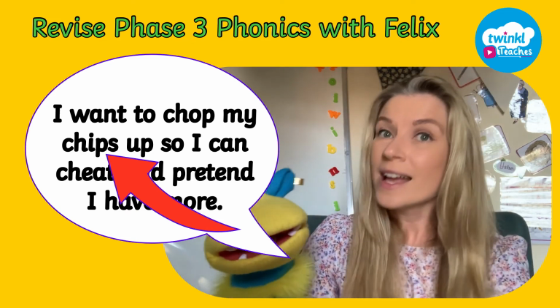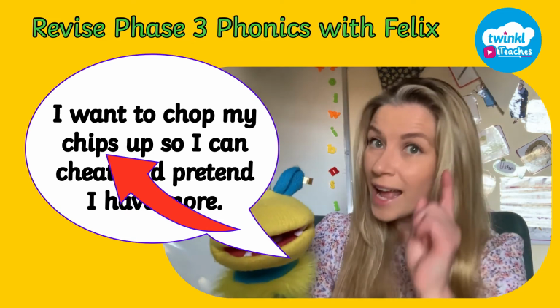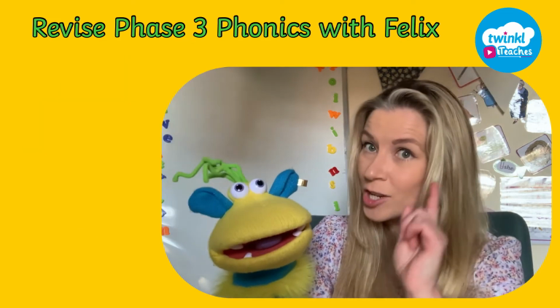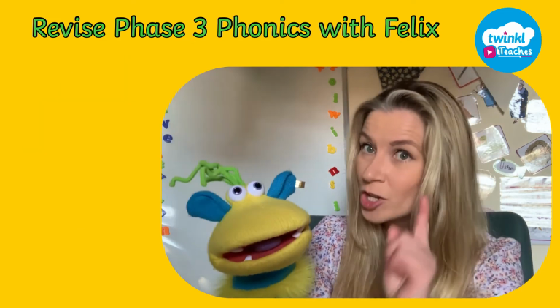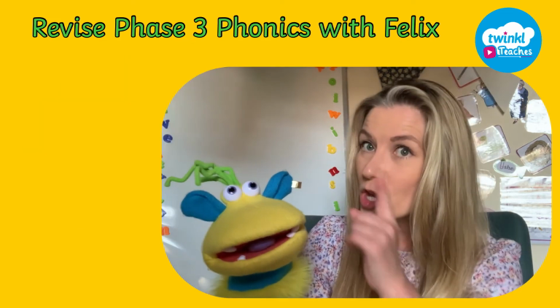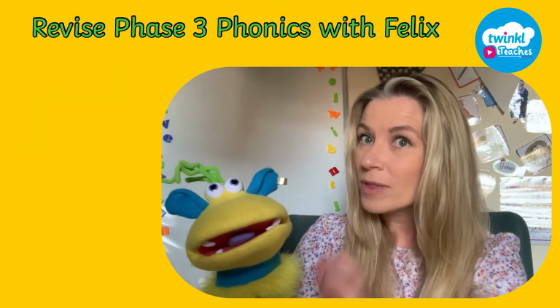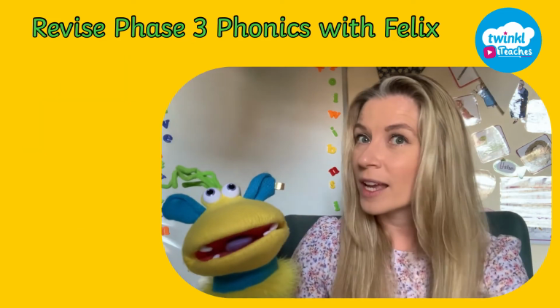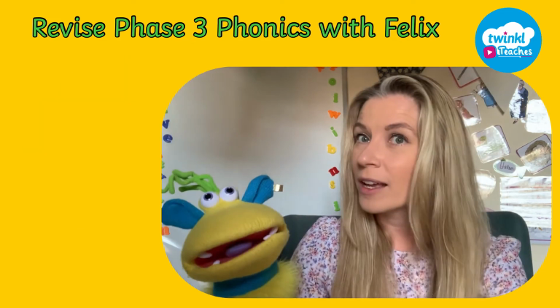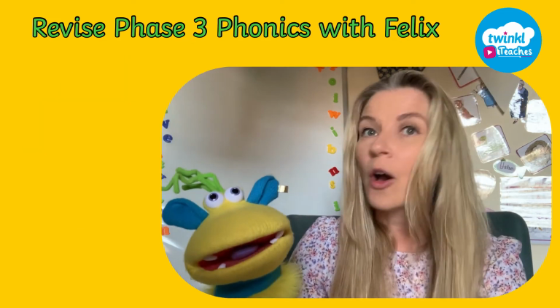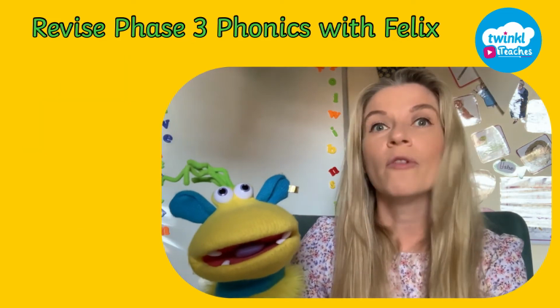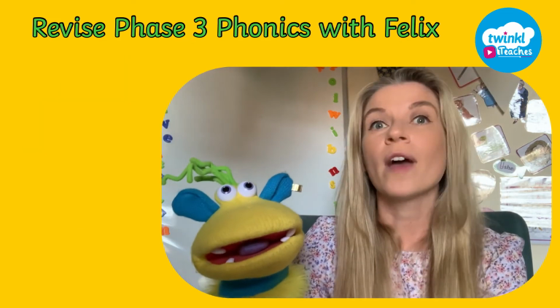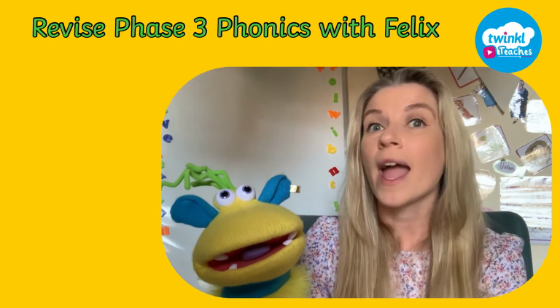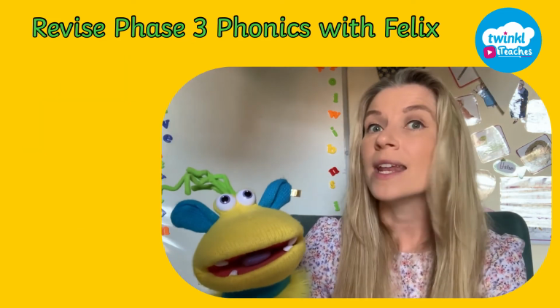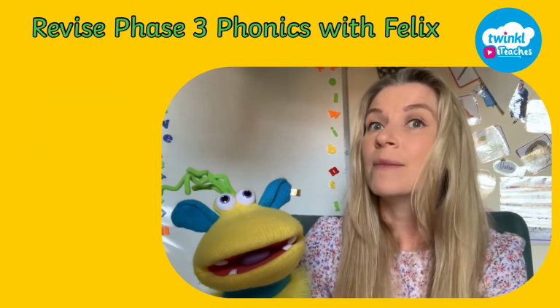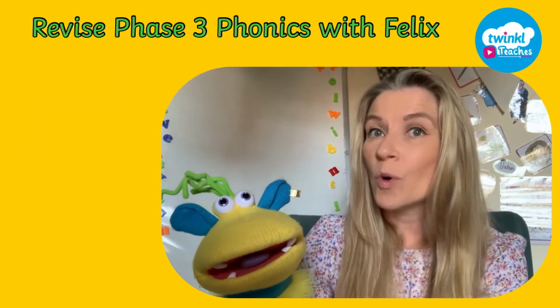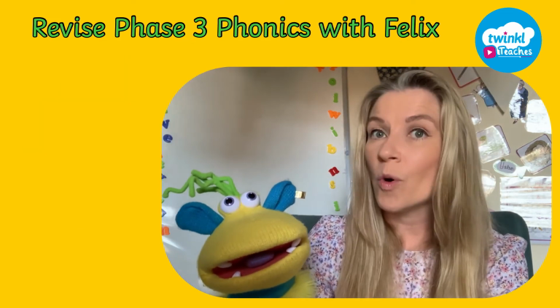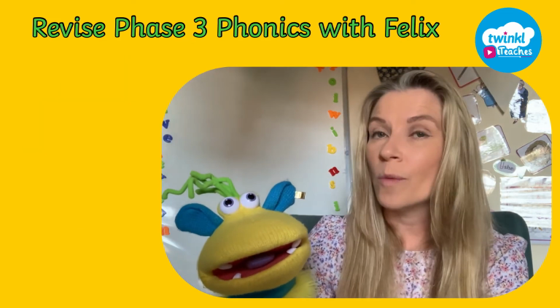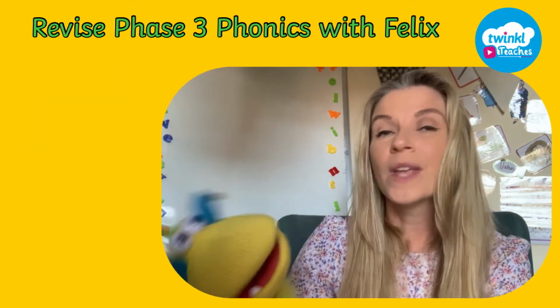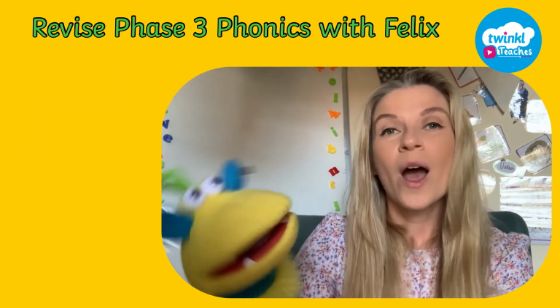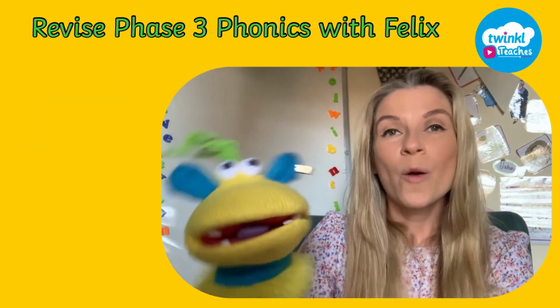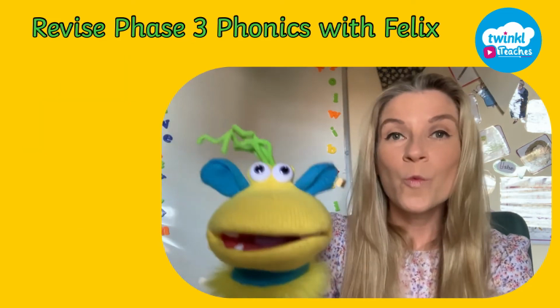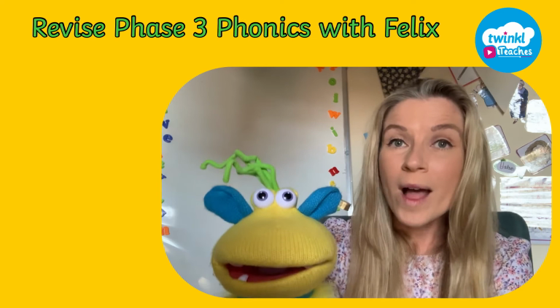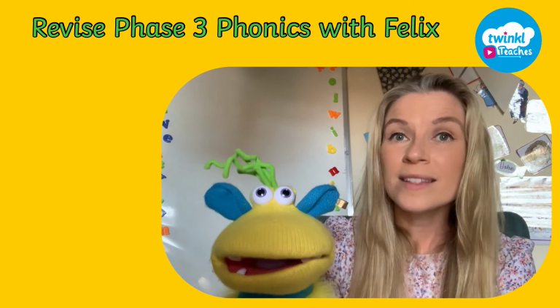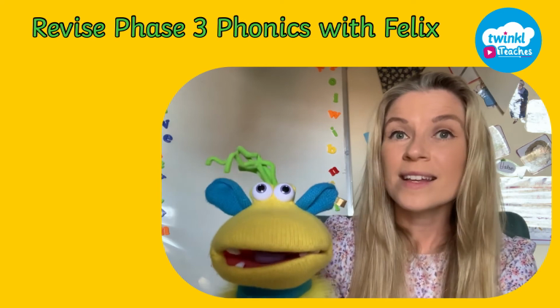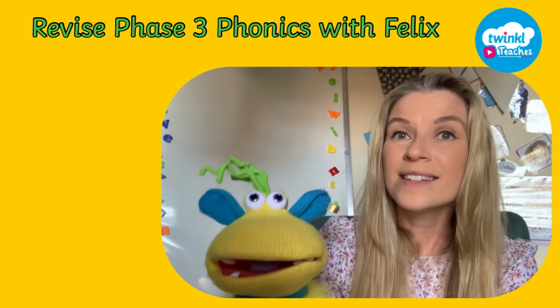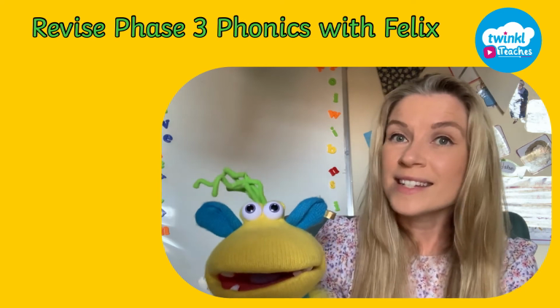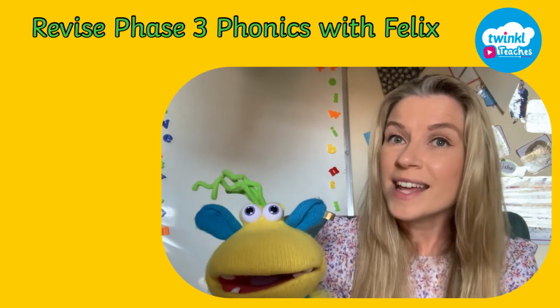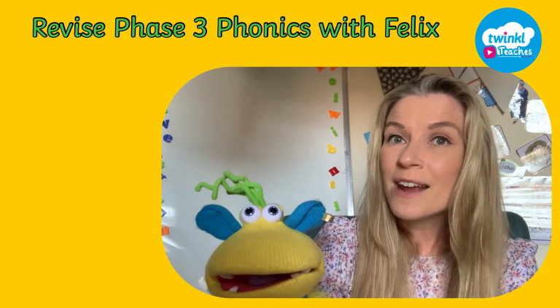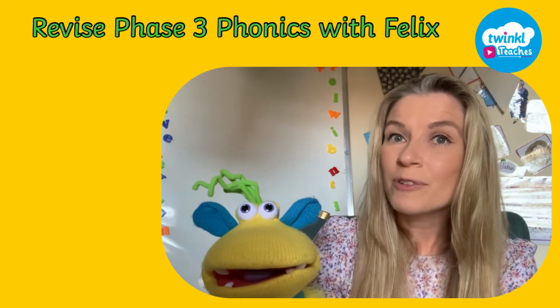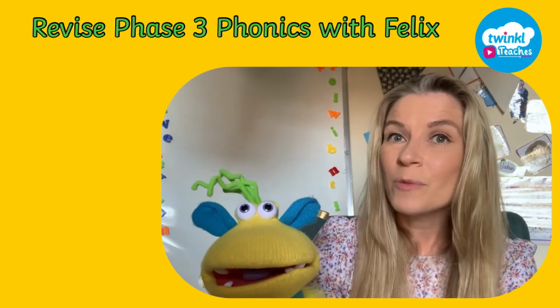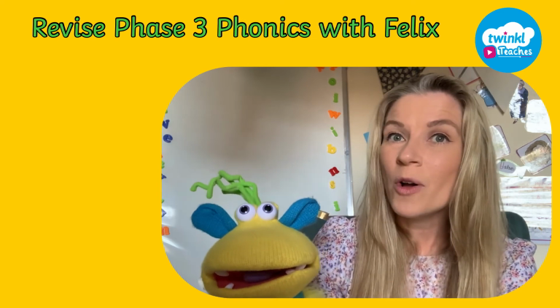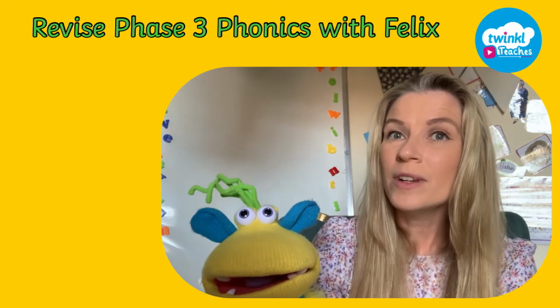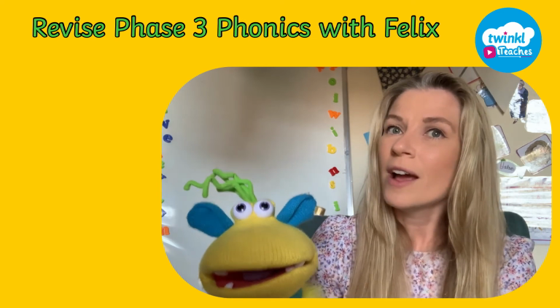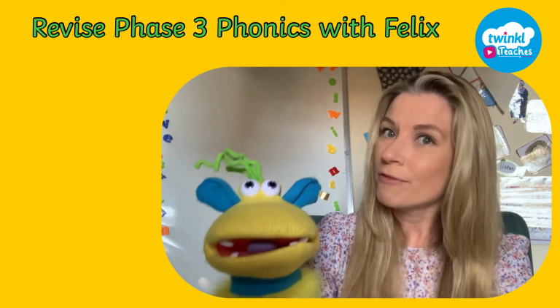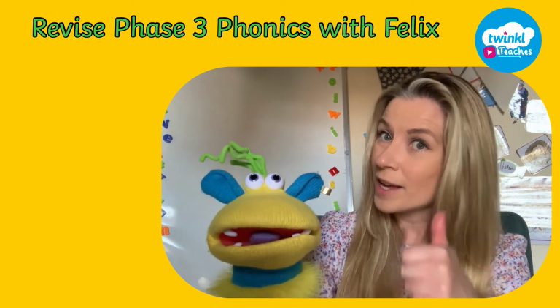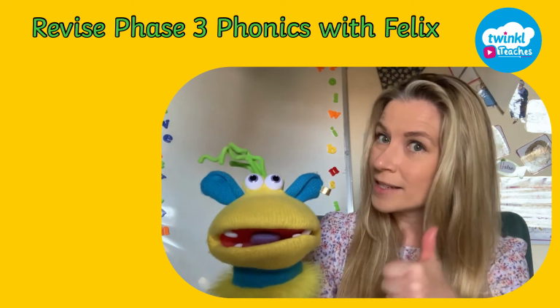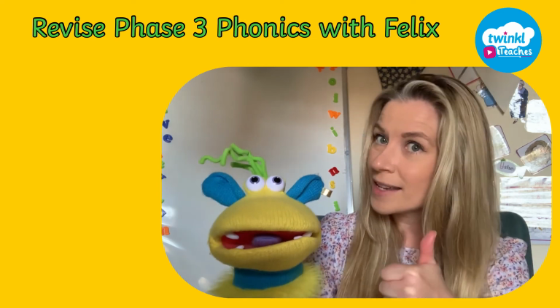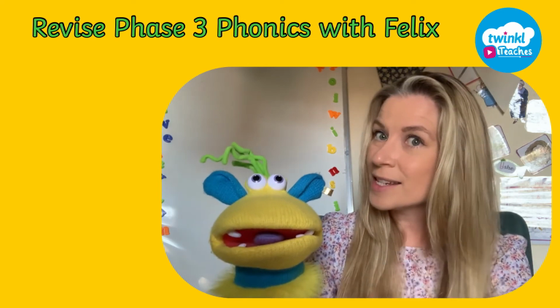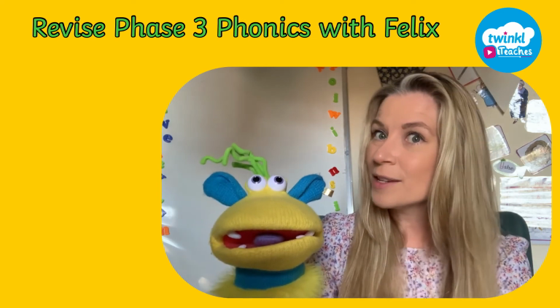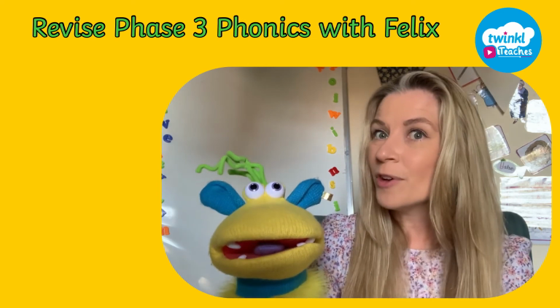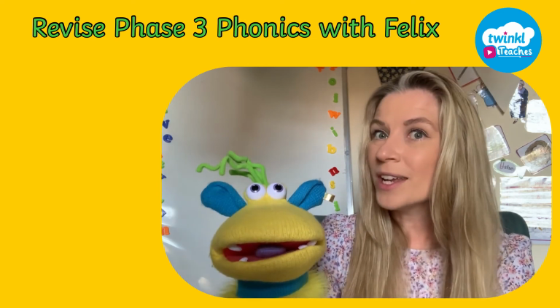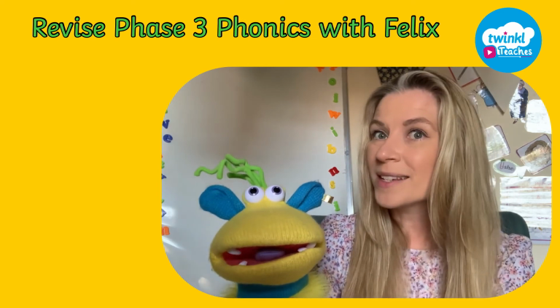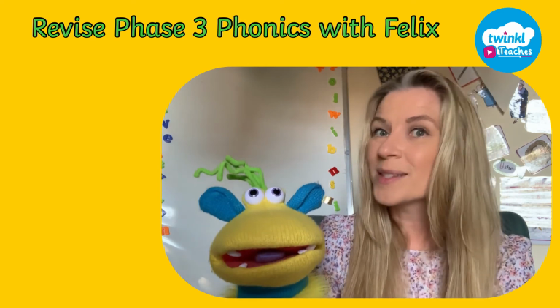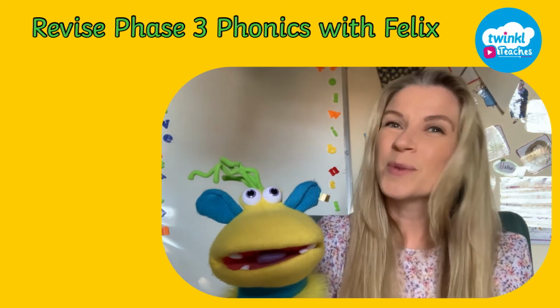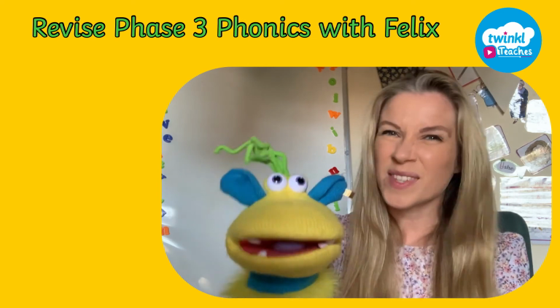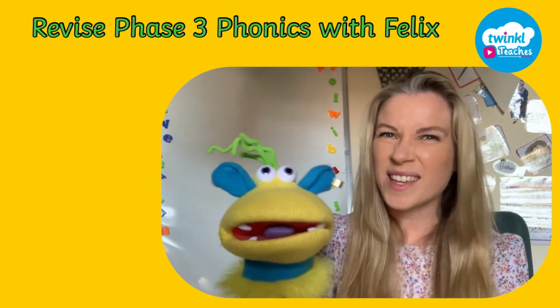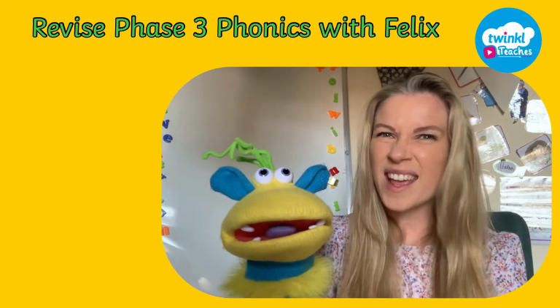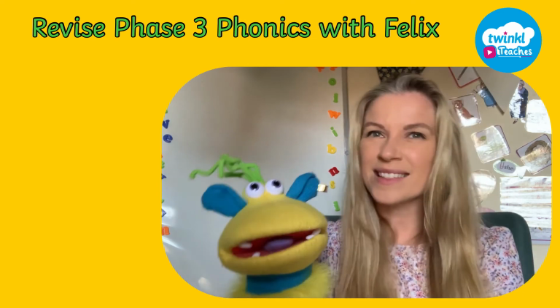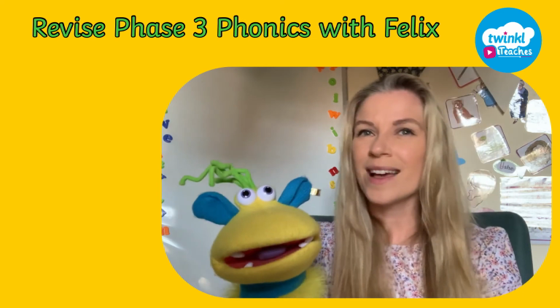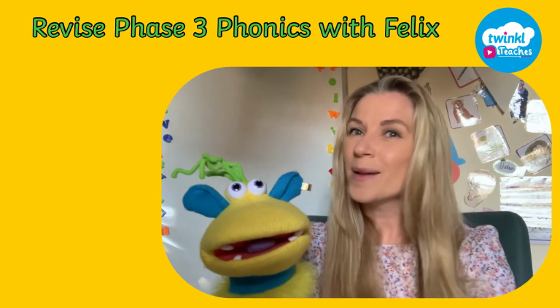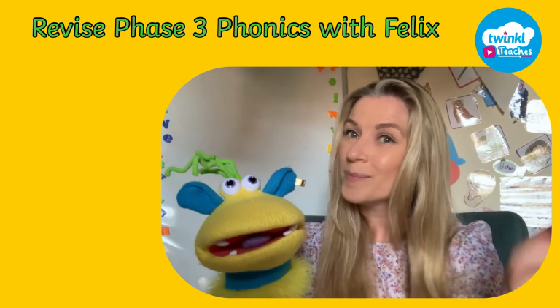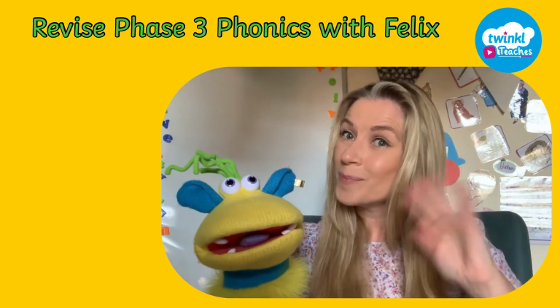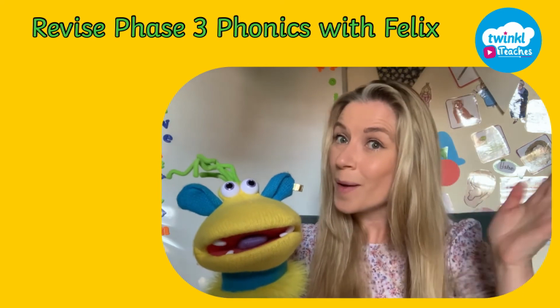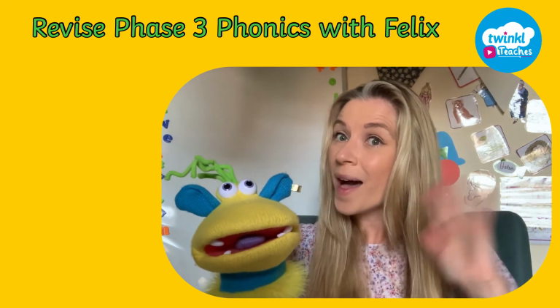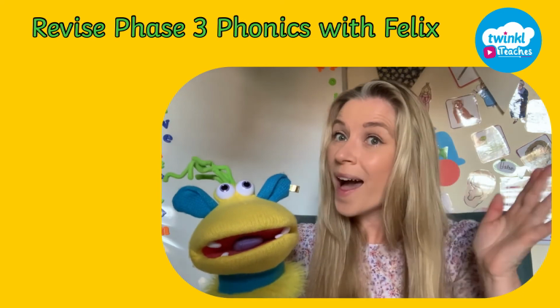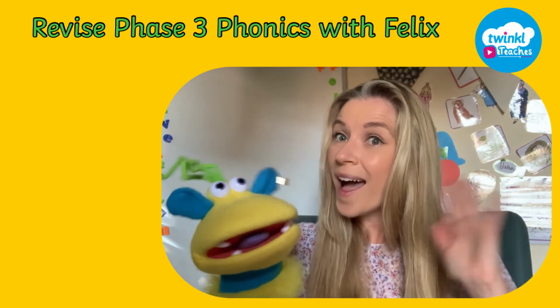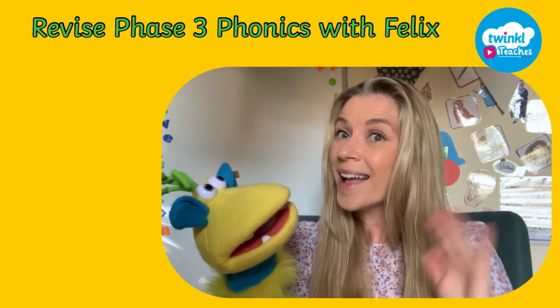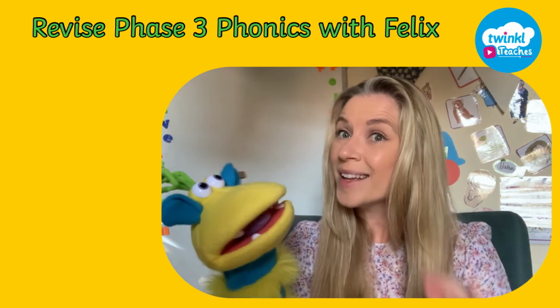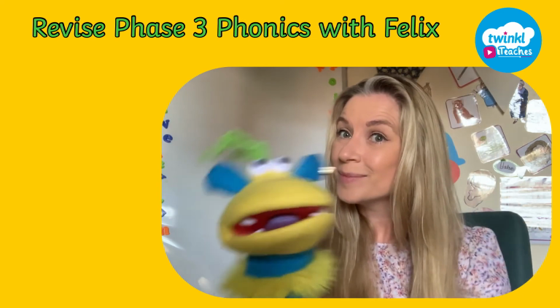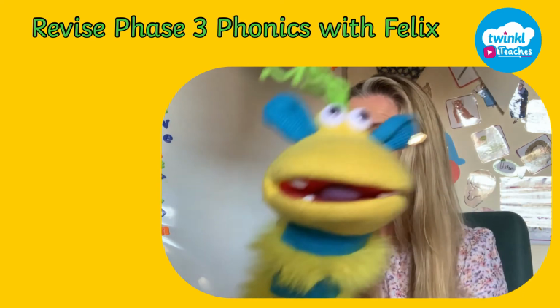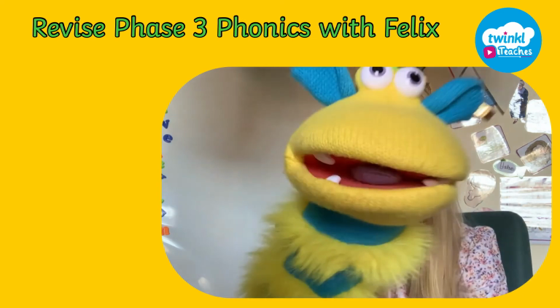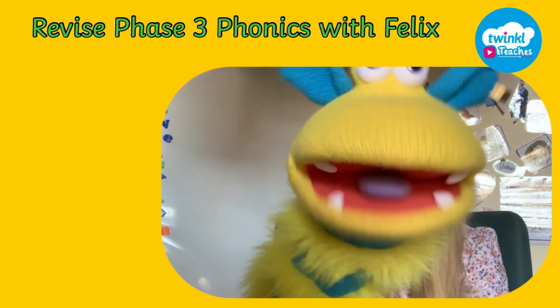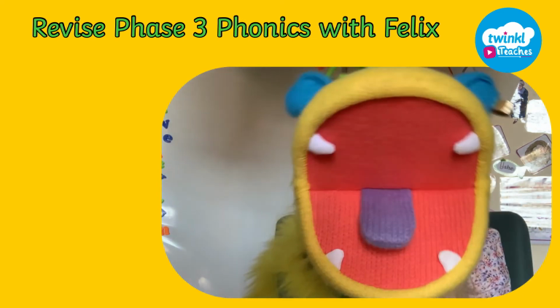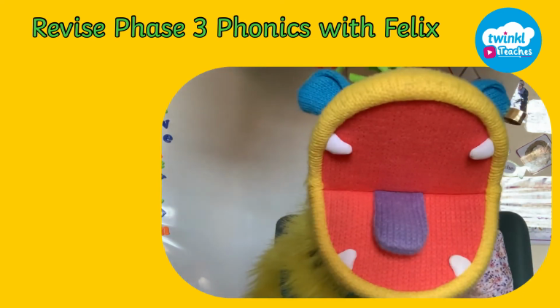Can you think of any more? Well done today everyone. Fantastic phonics. We'll see you next time. Bye bye.